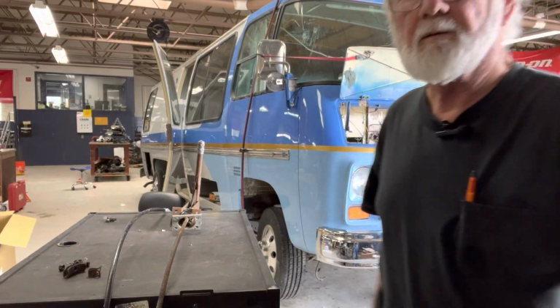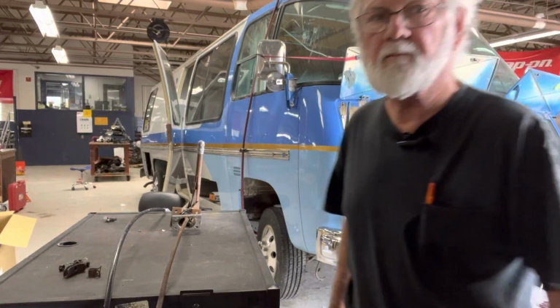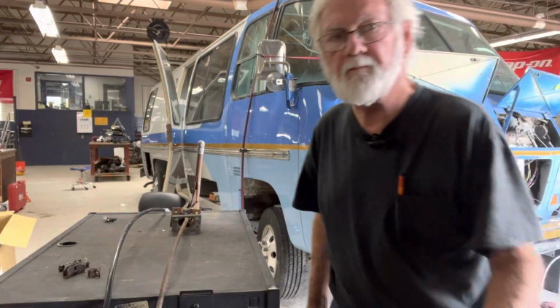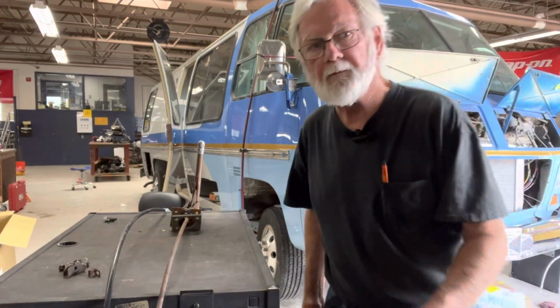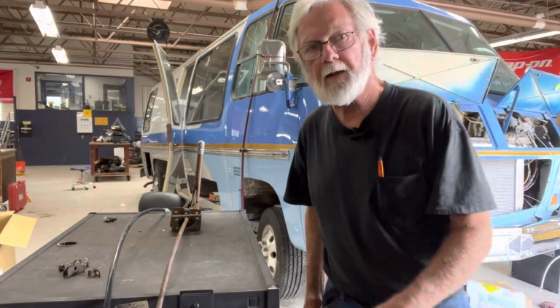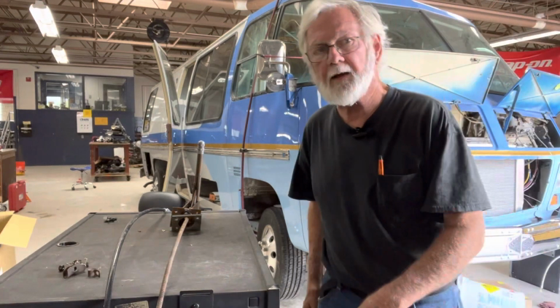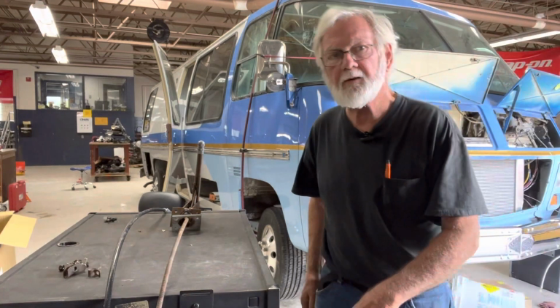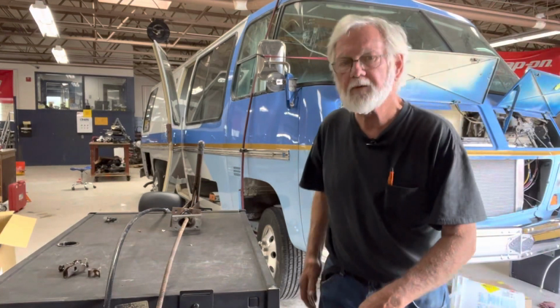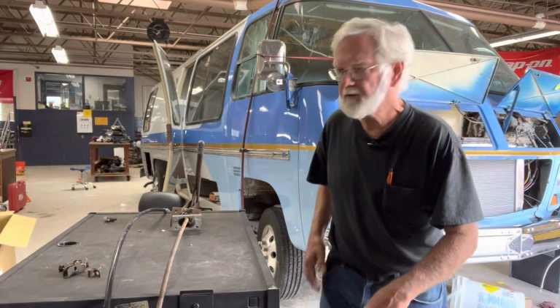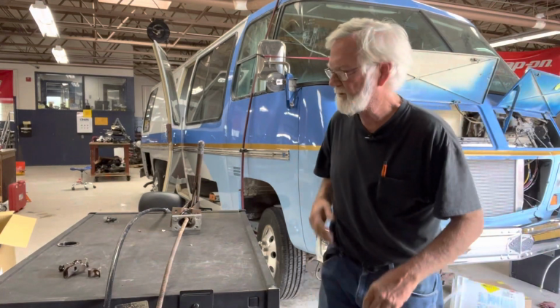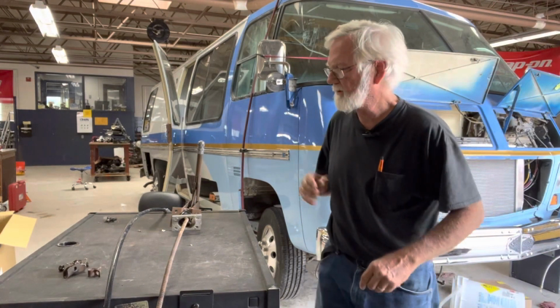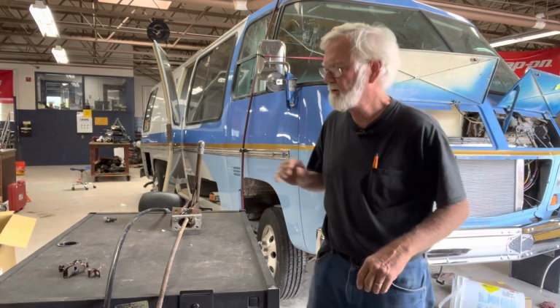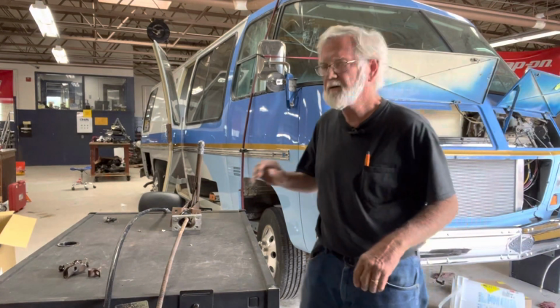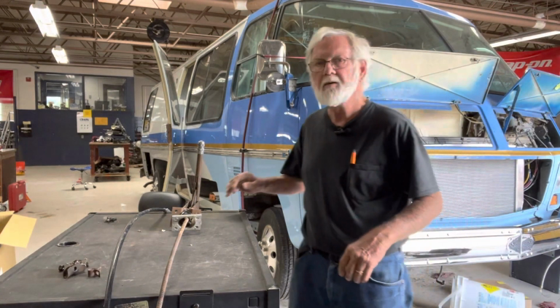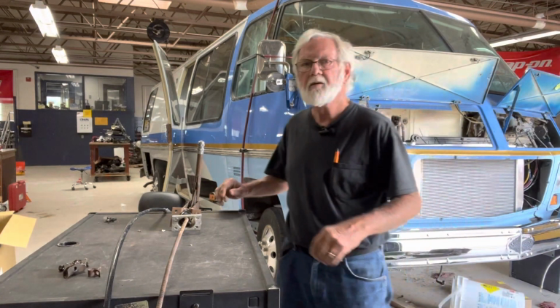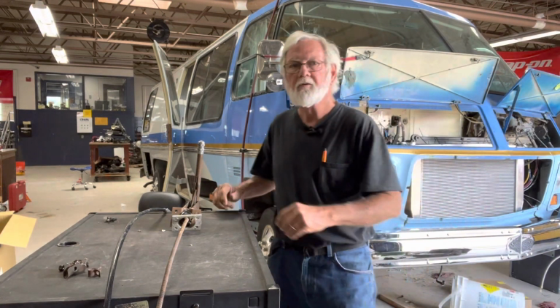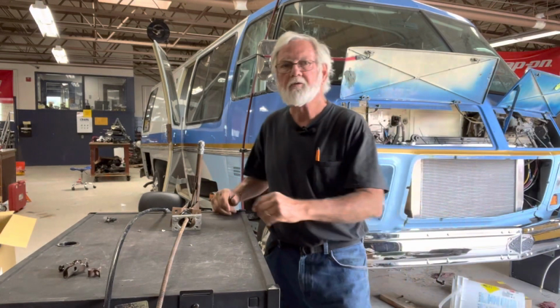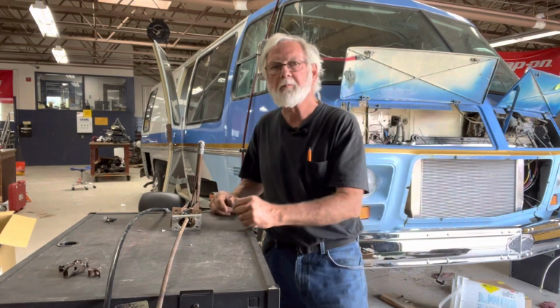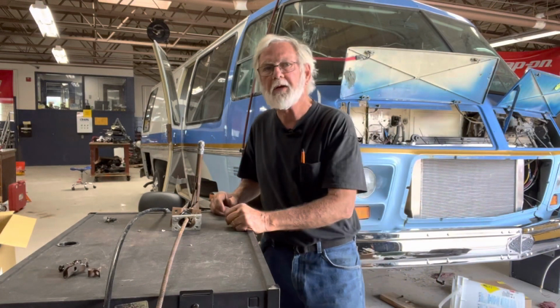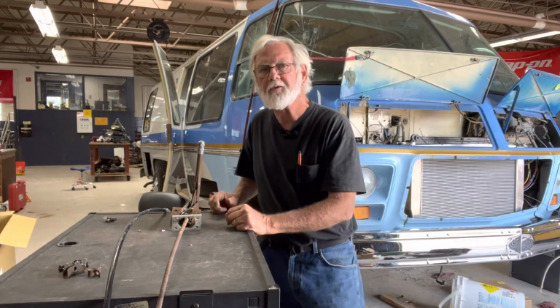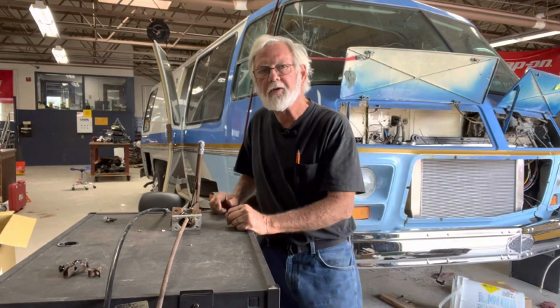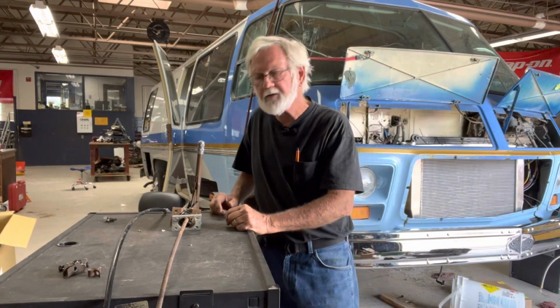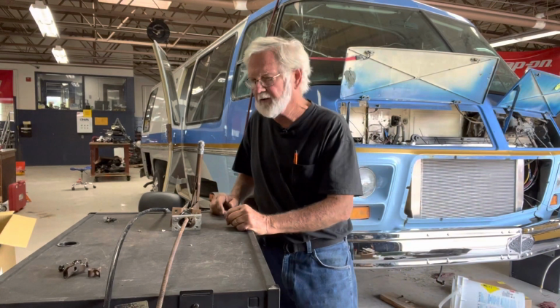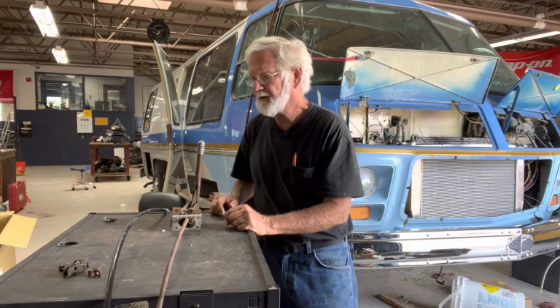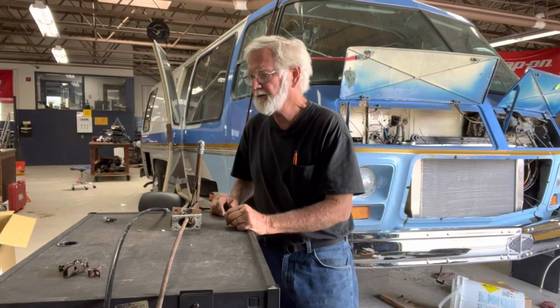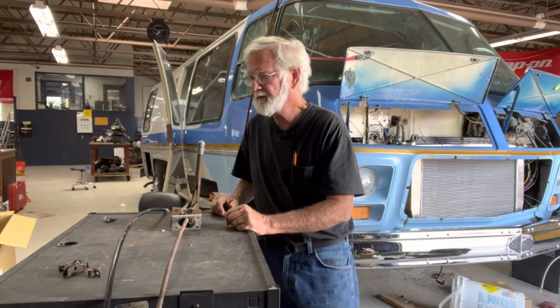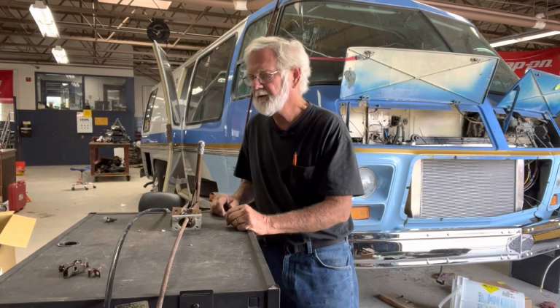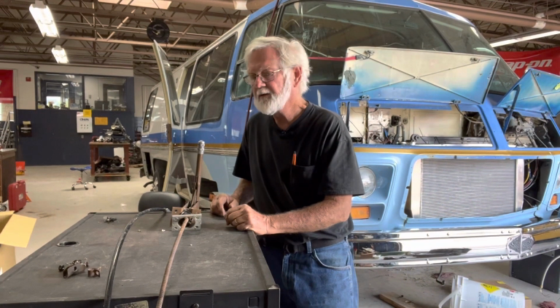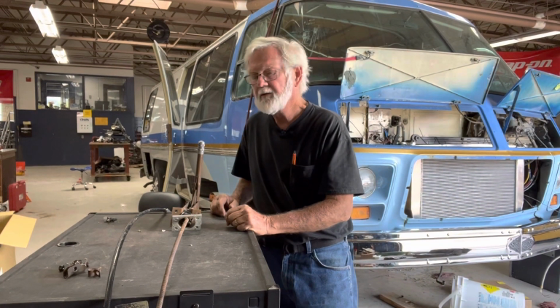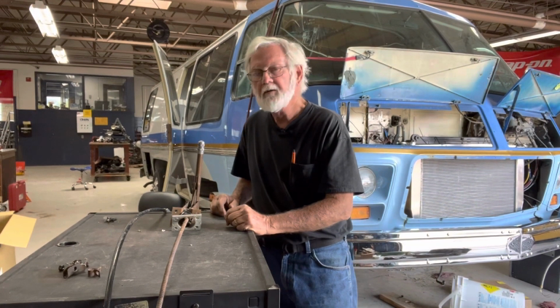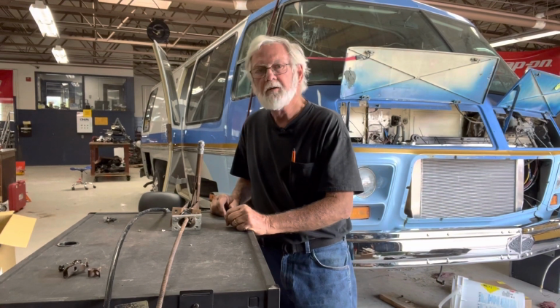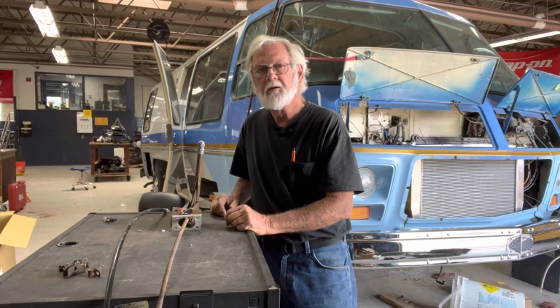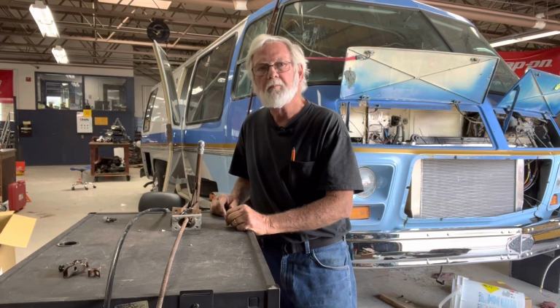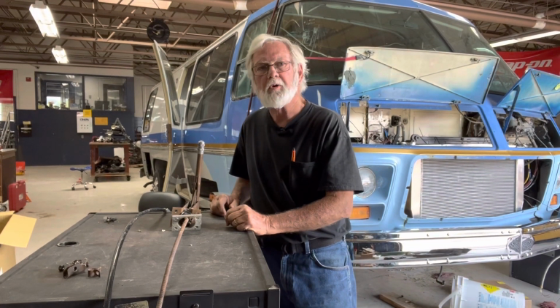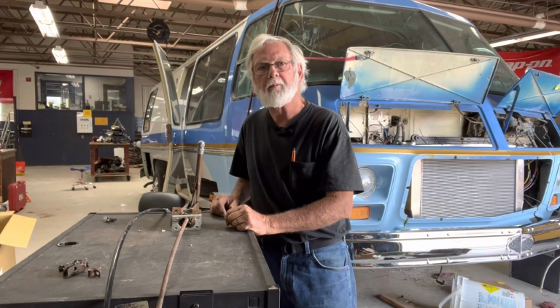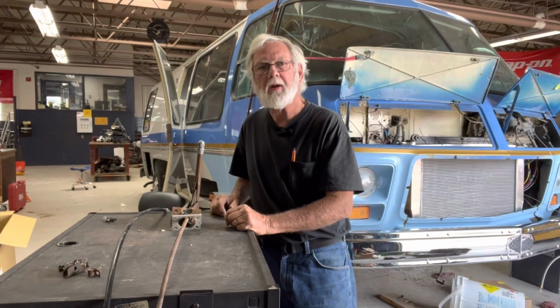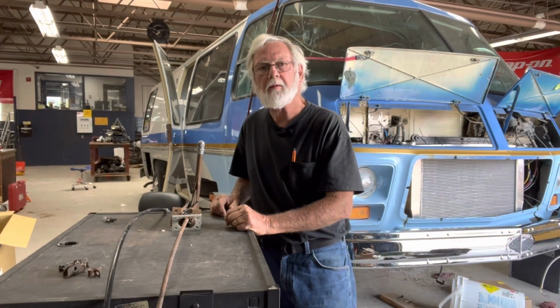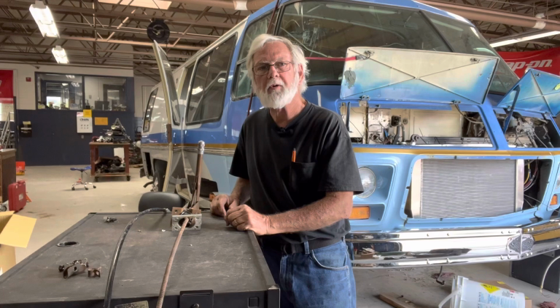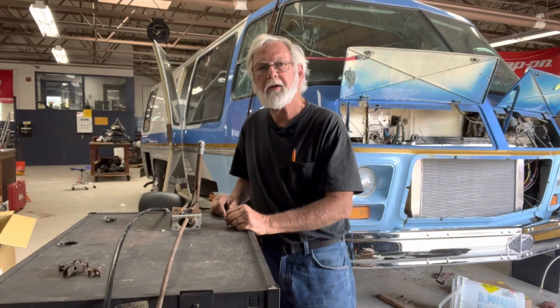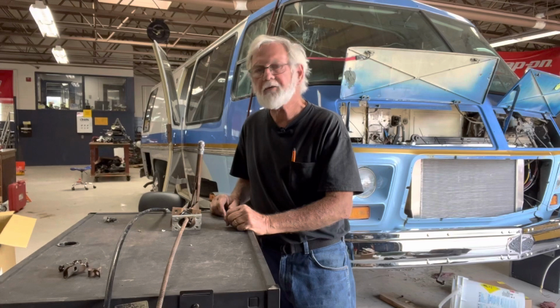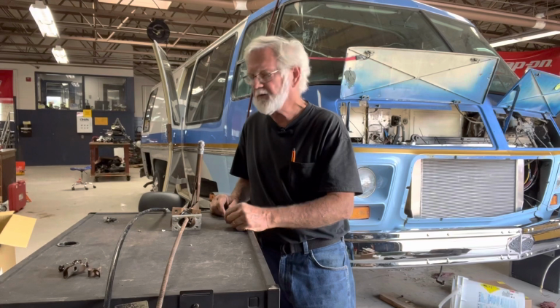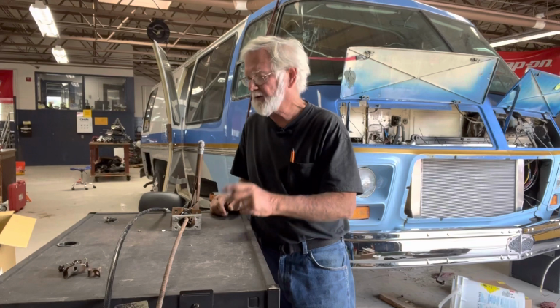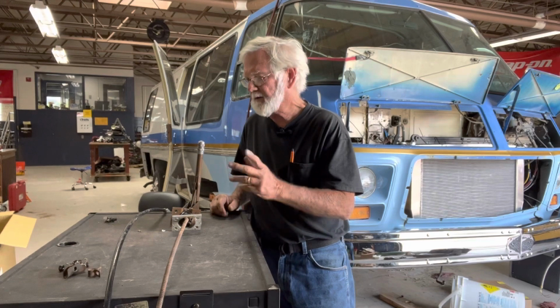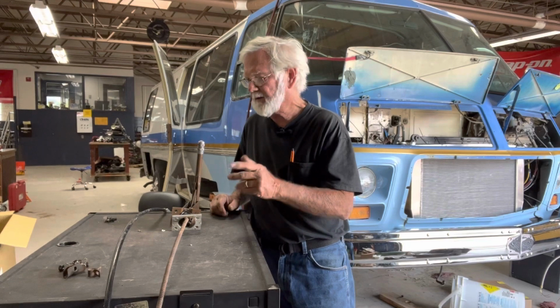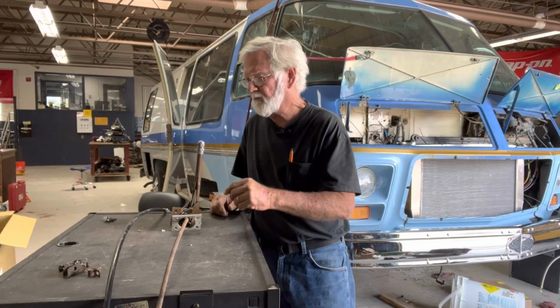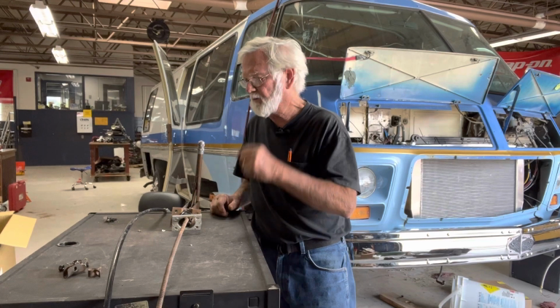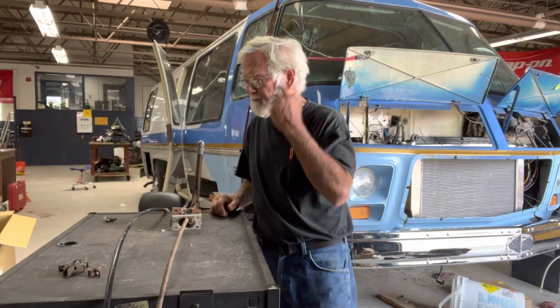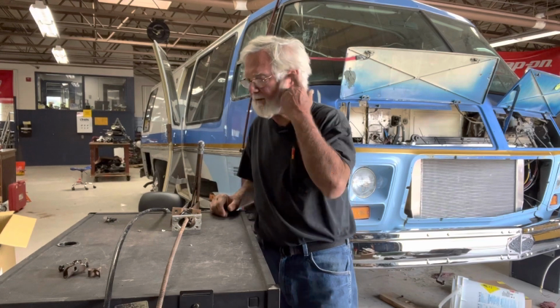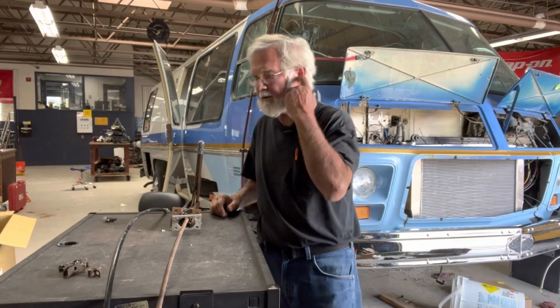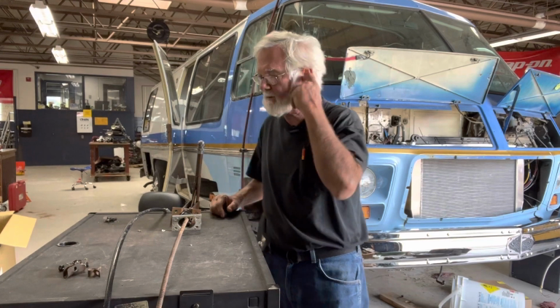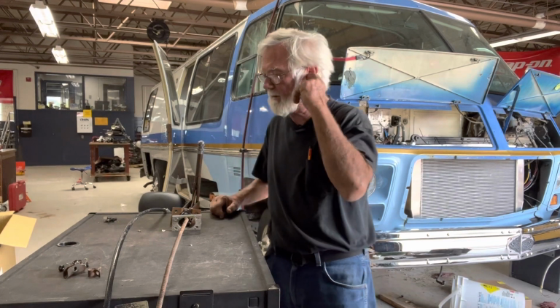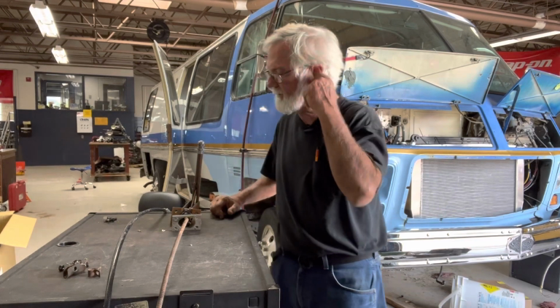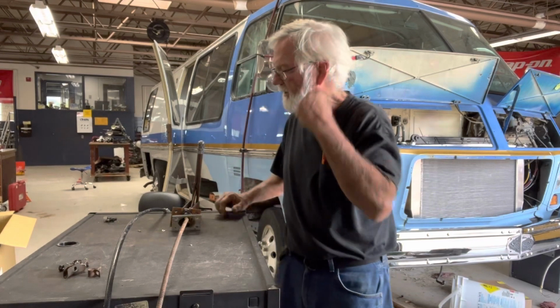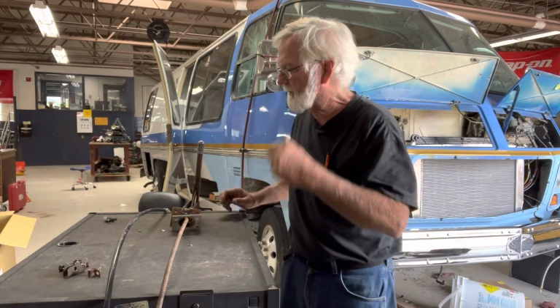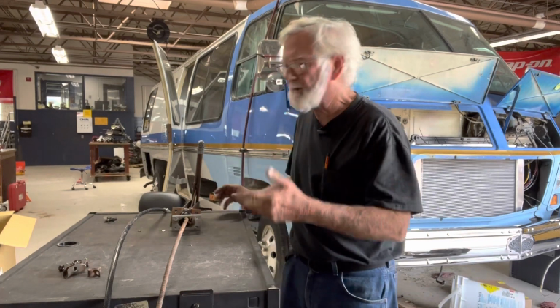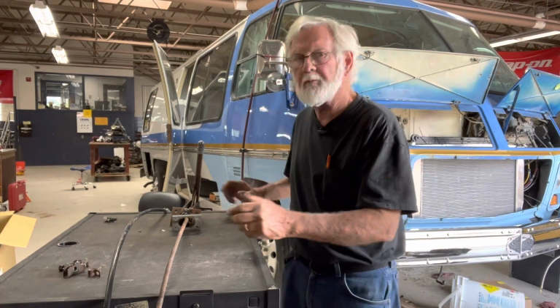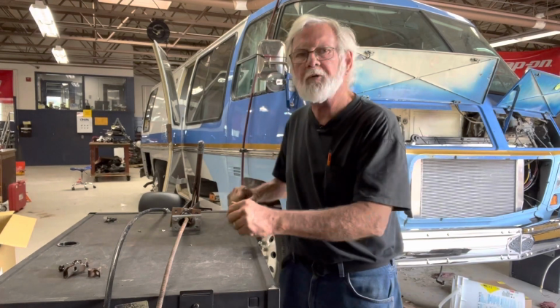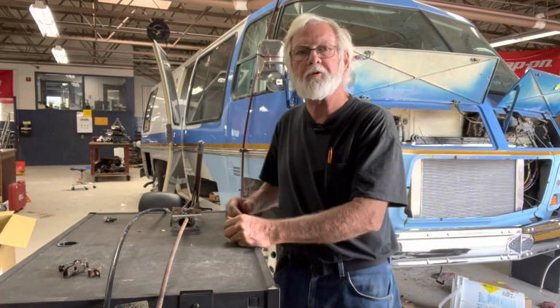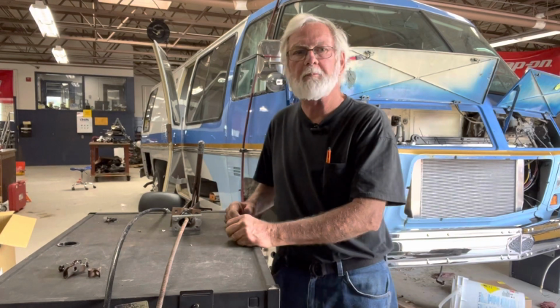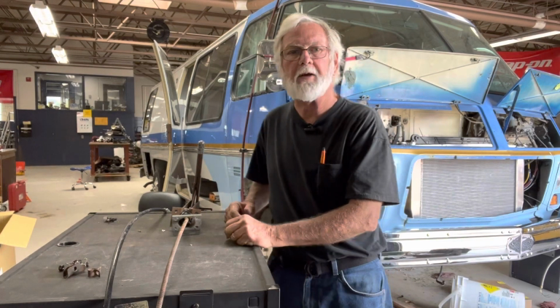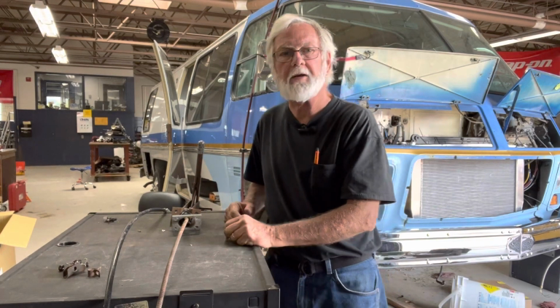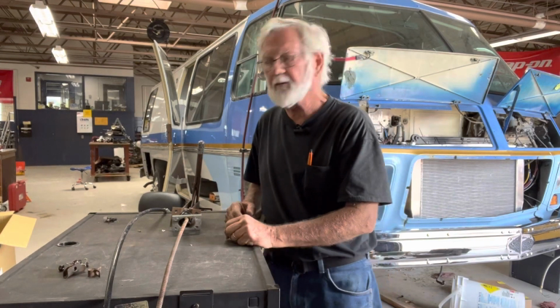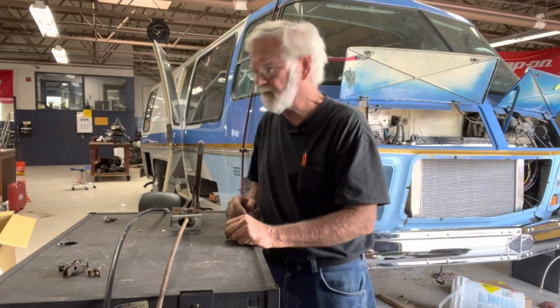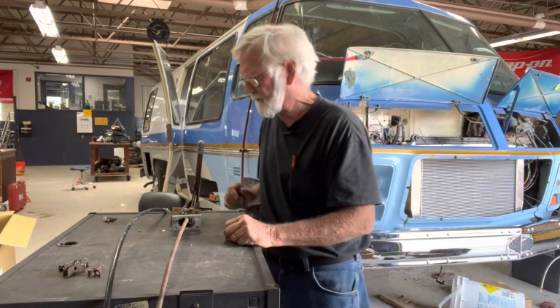Hey guys, it's Jim Allen at Lerner Rehab Ranch and today we're going to talk about emergency brake cables.